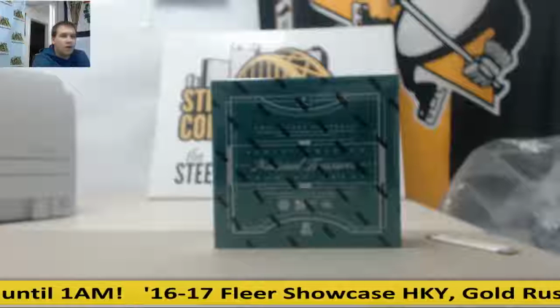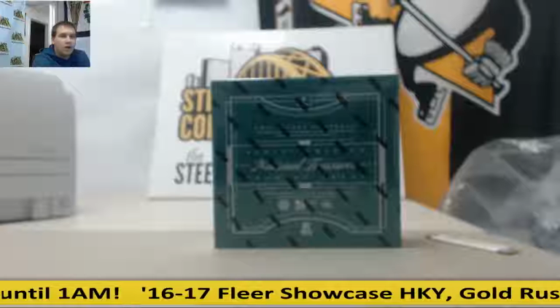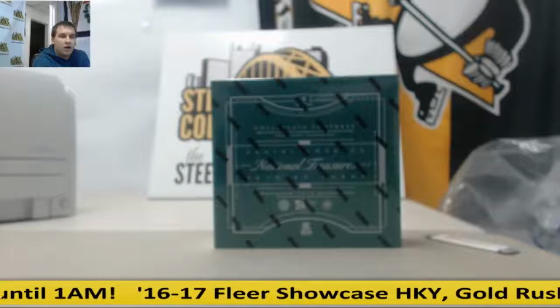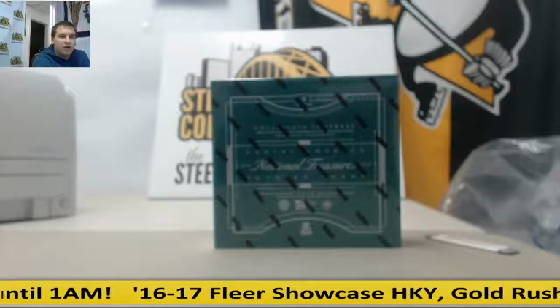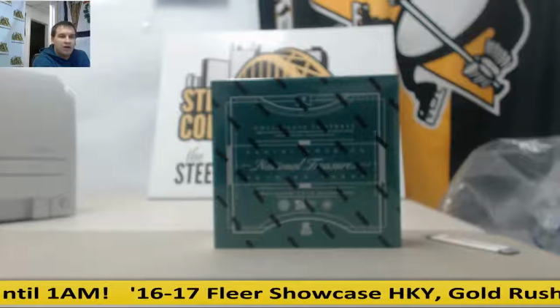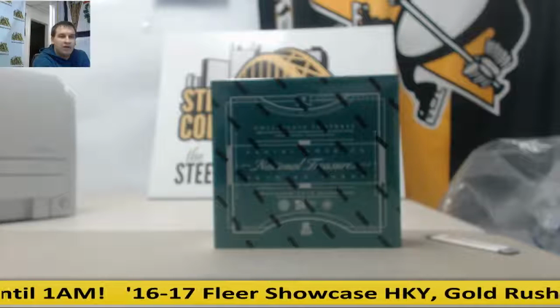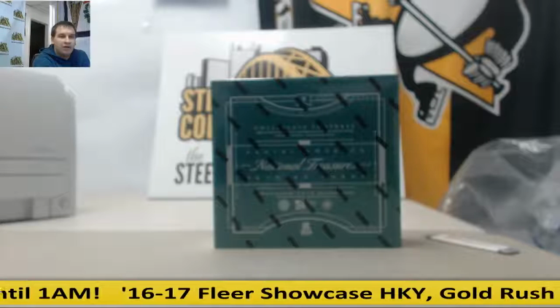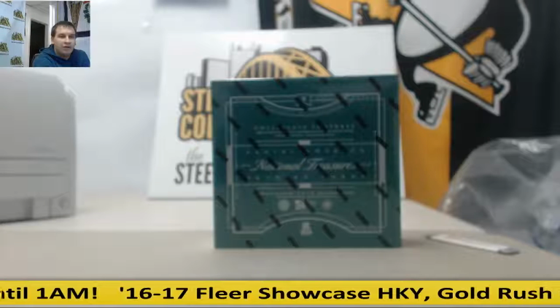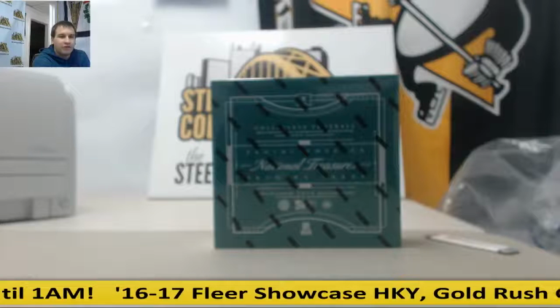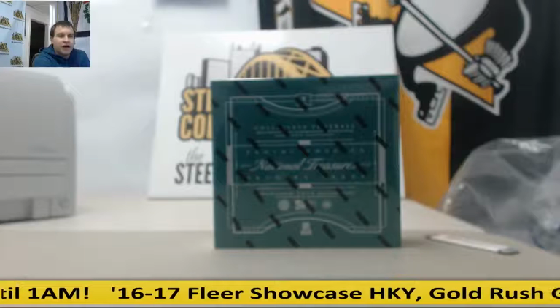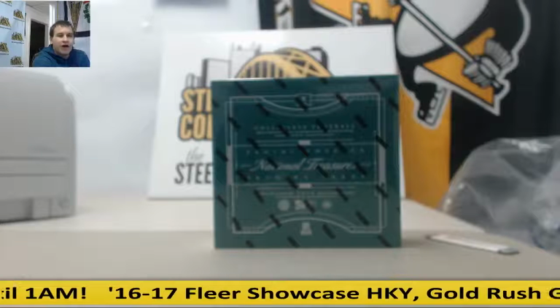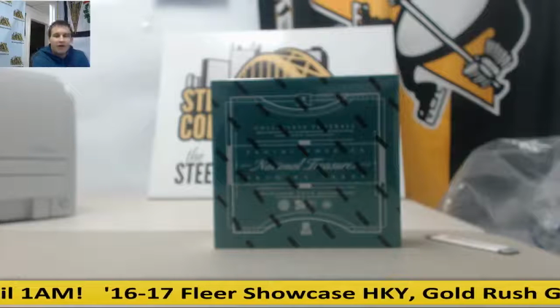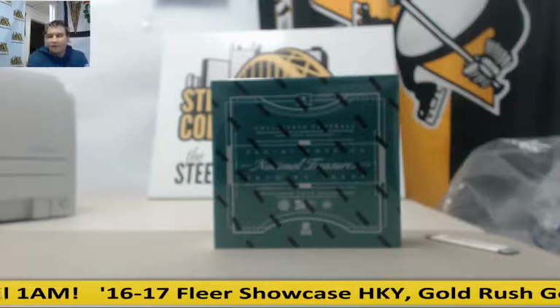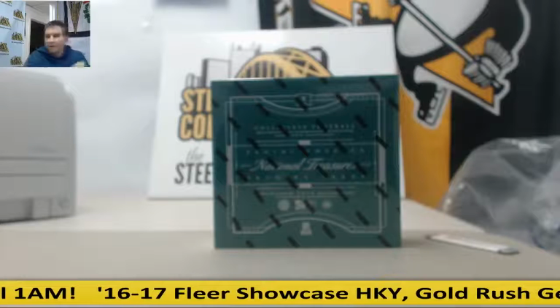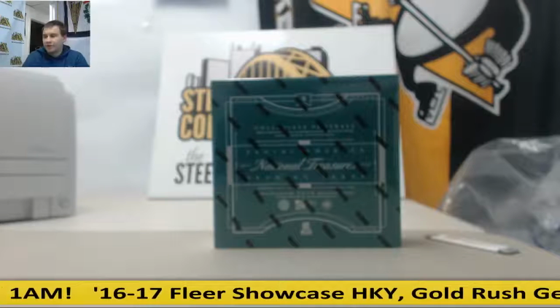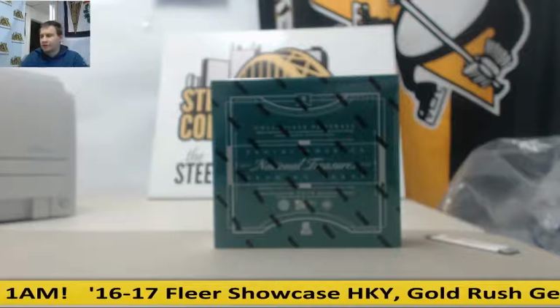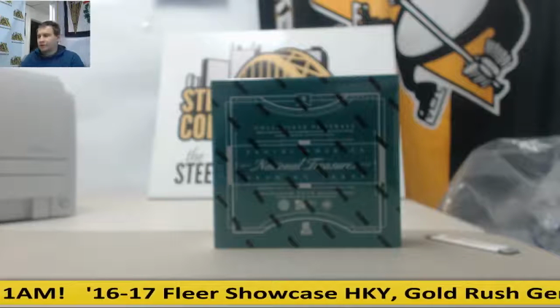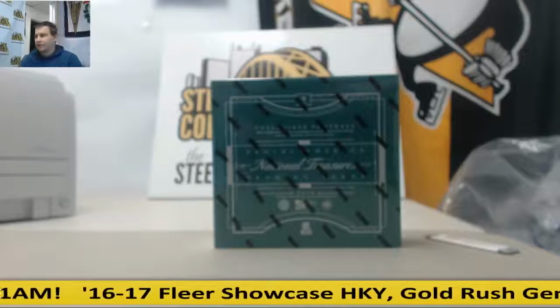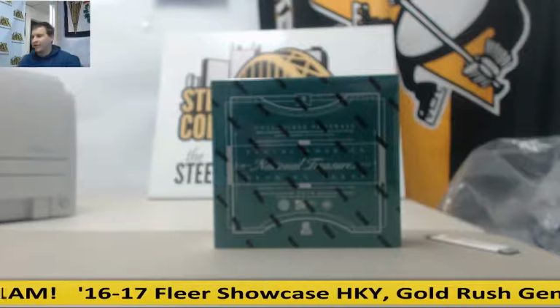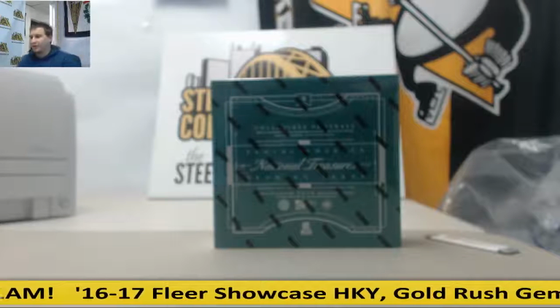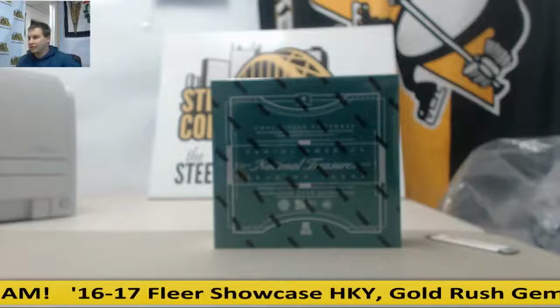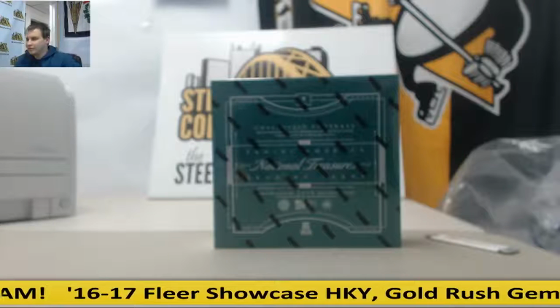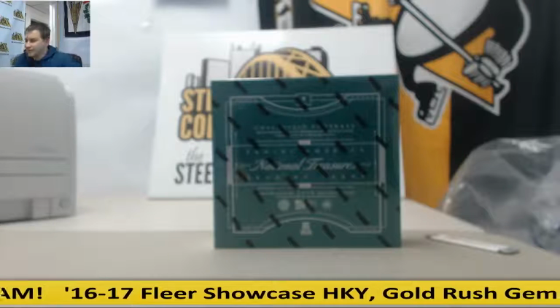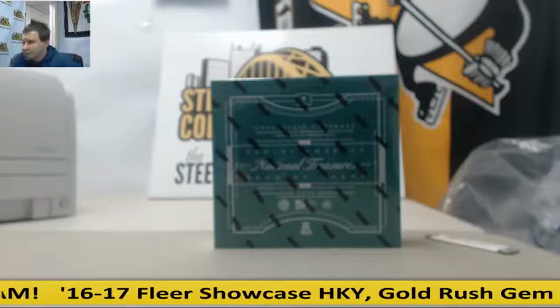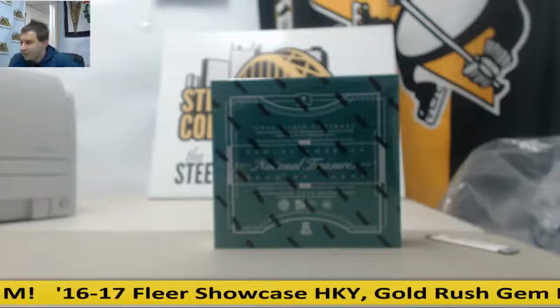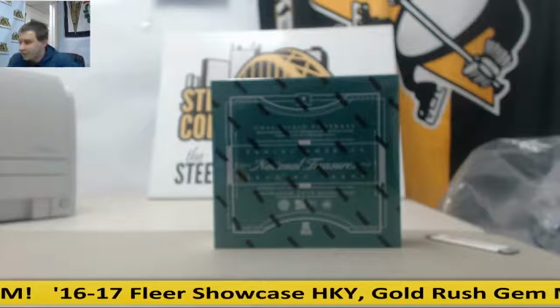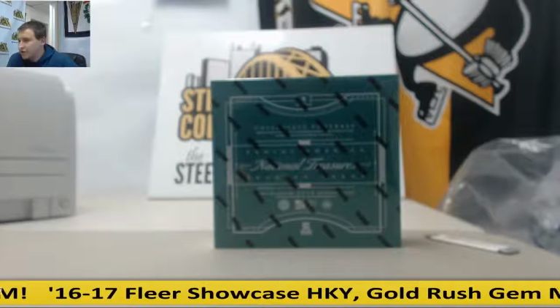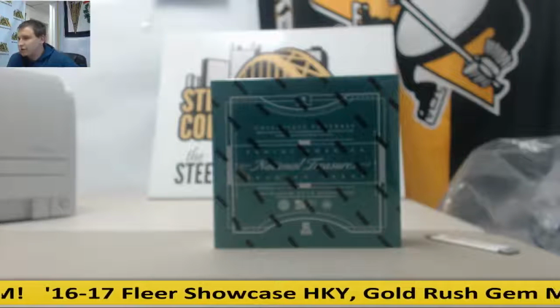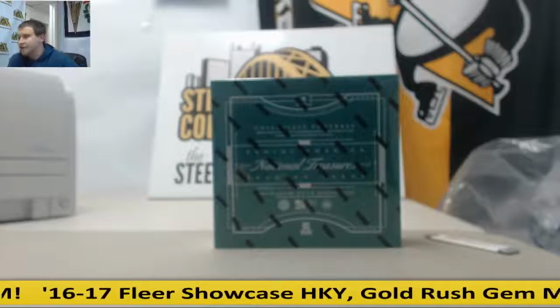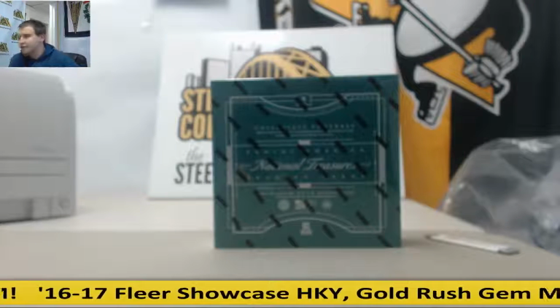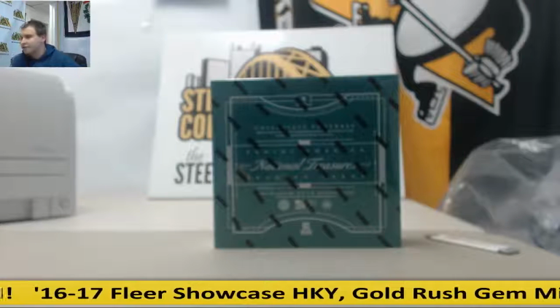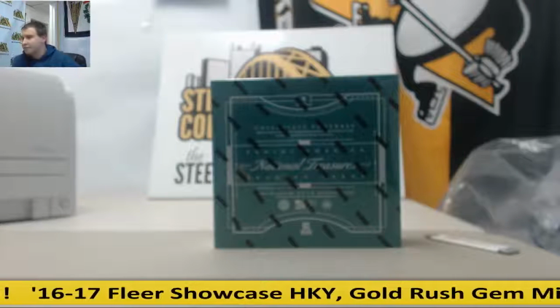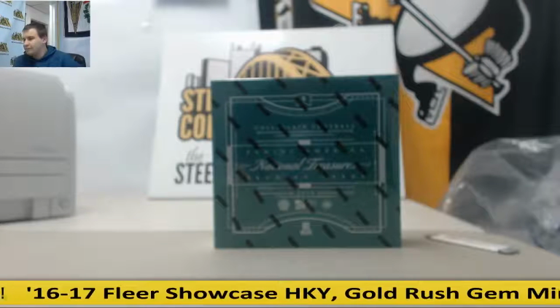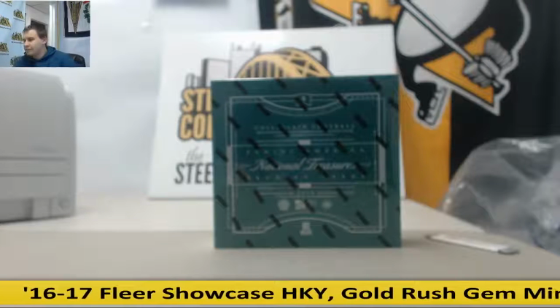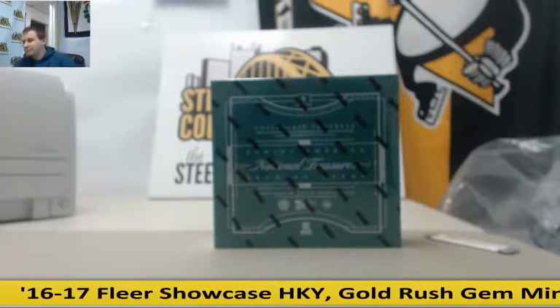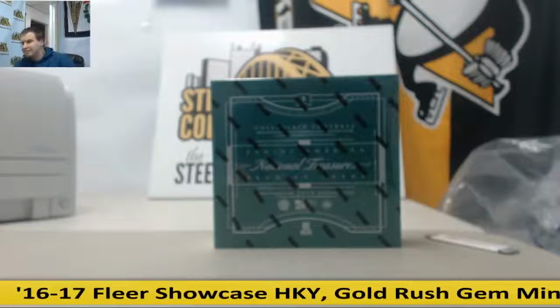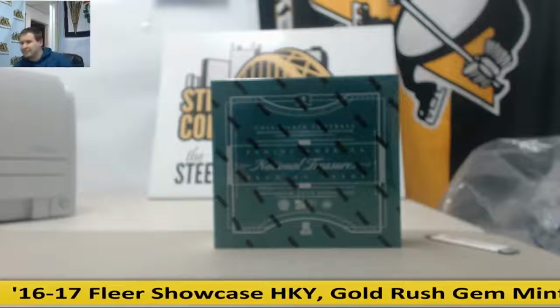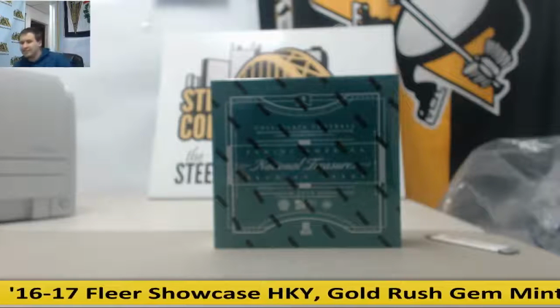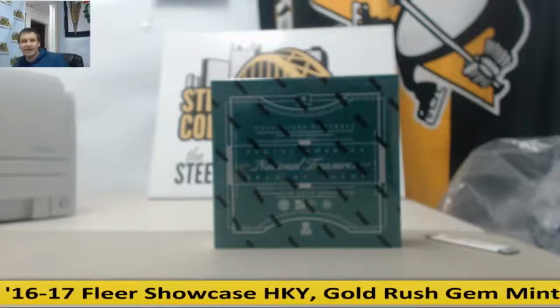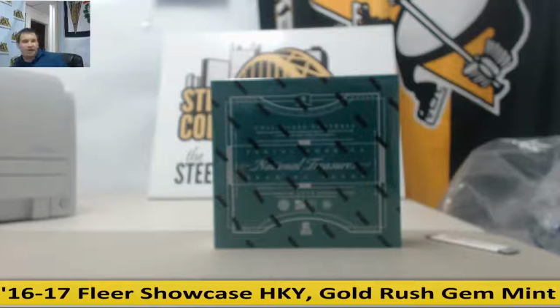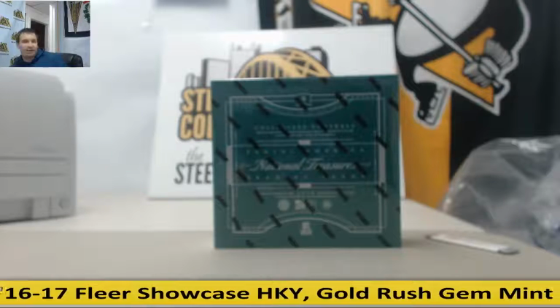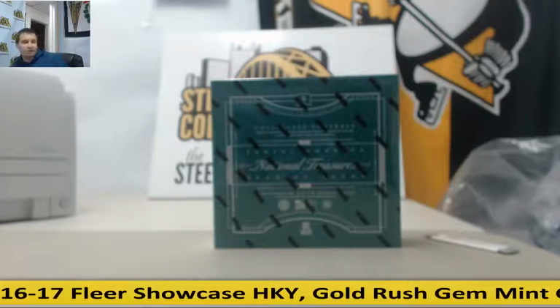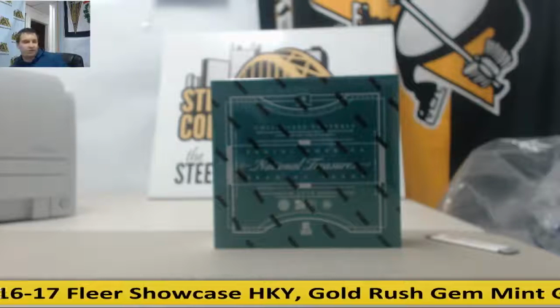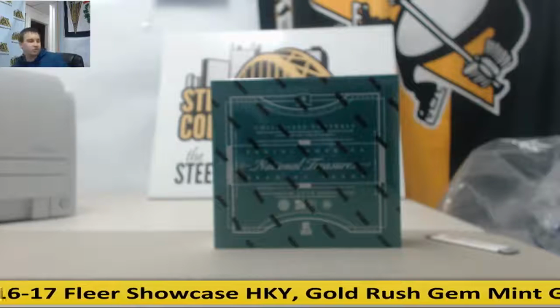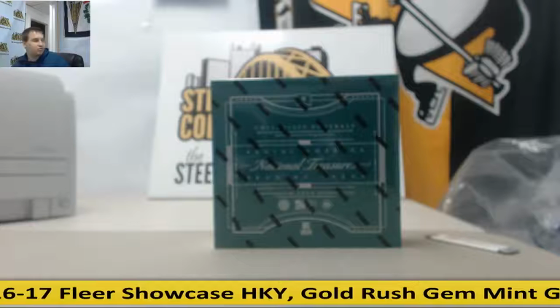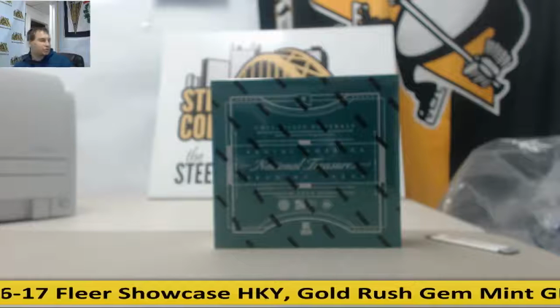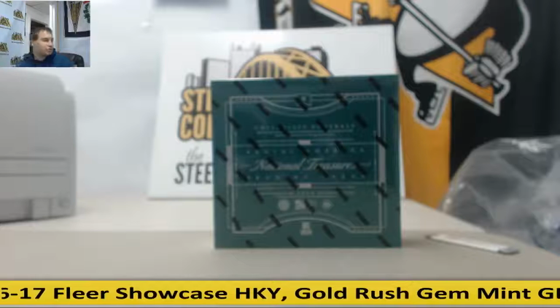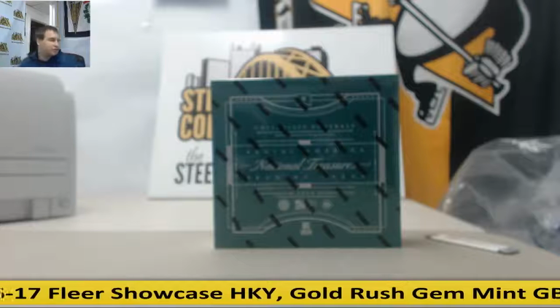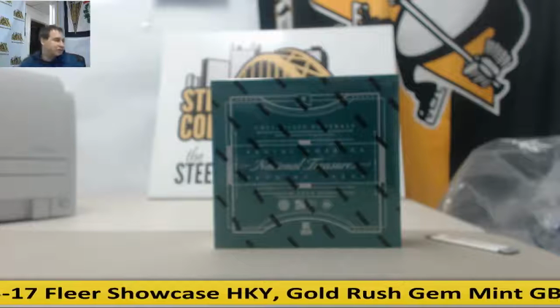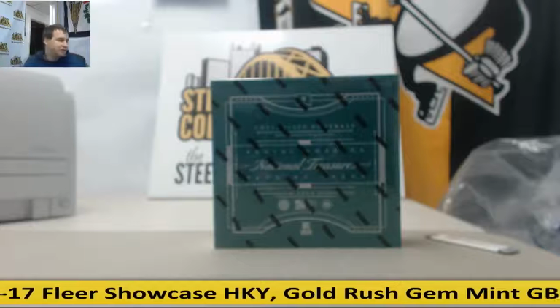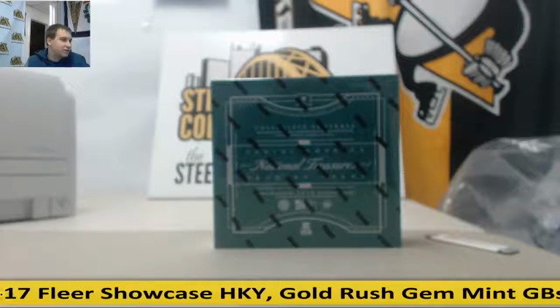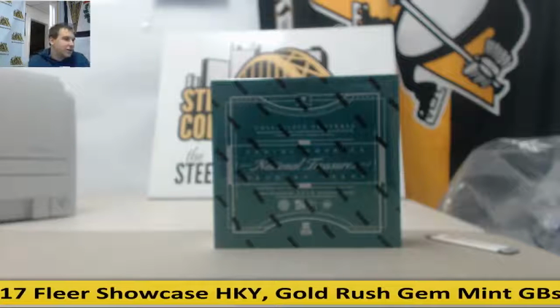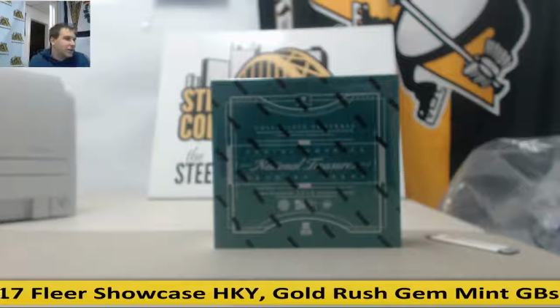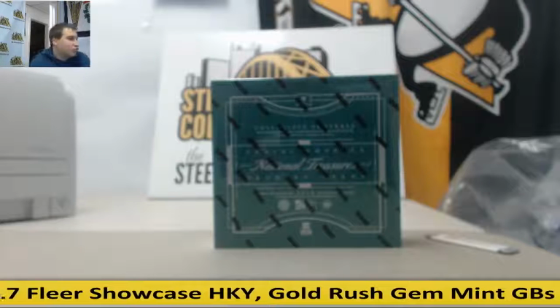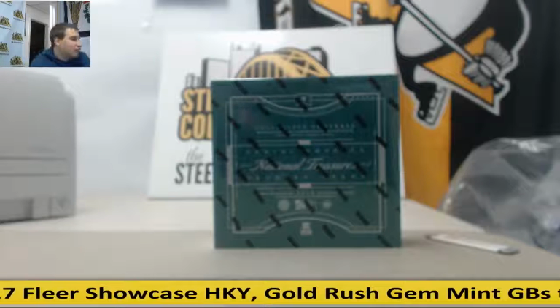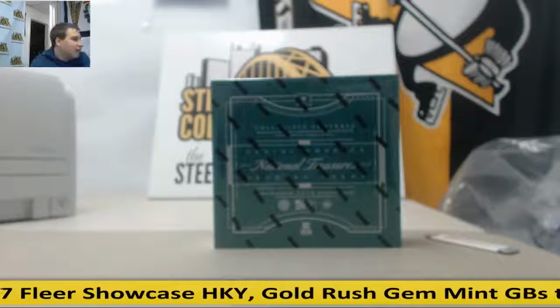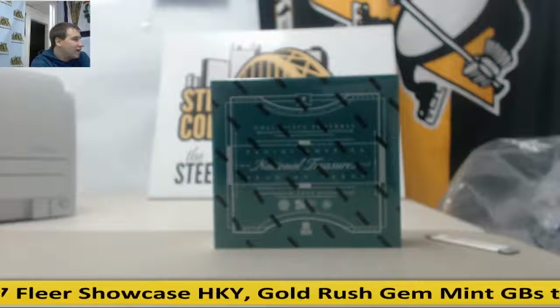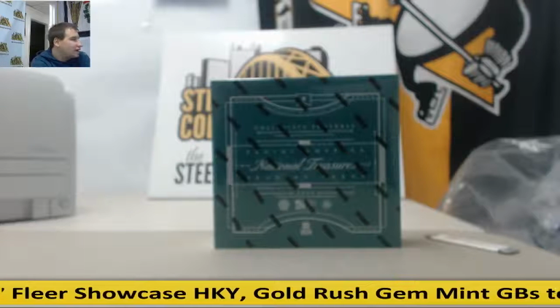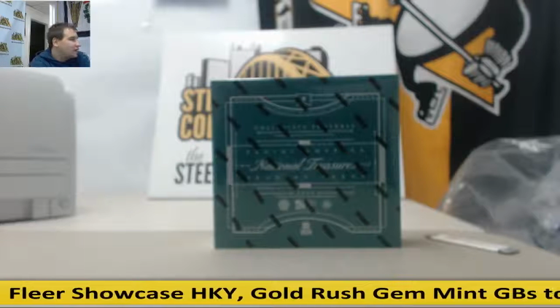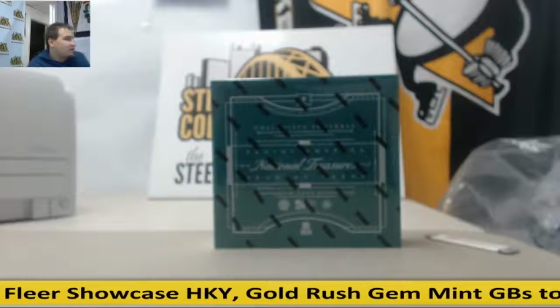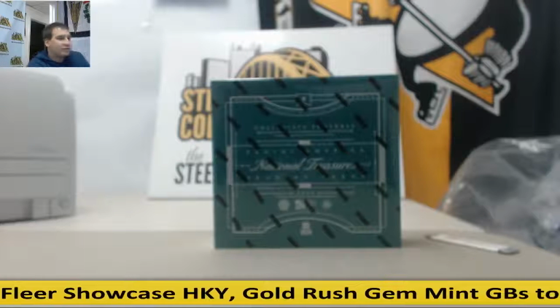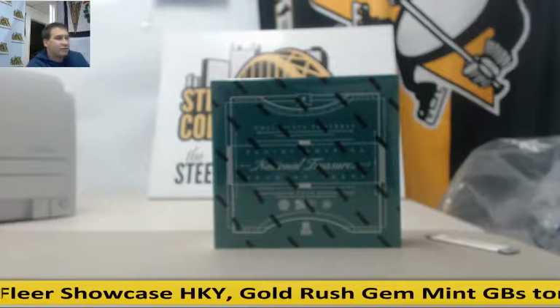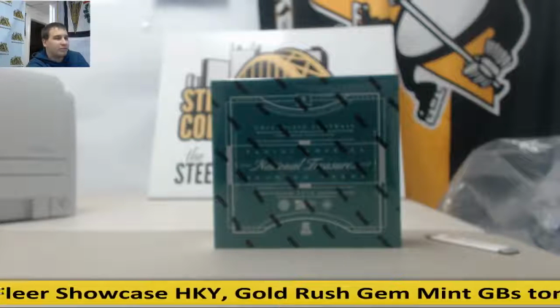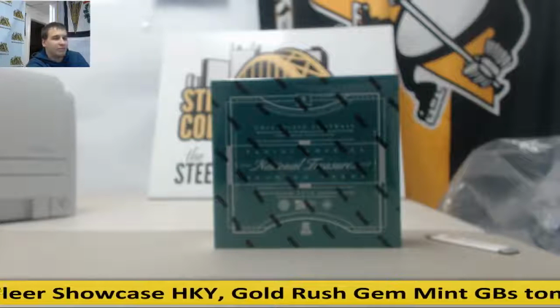Alright, we've got another on-demand group break here. This is going to be another collegiate football, 16 national treasures, random serial number break.